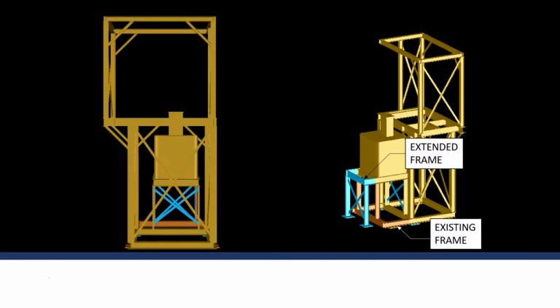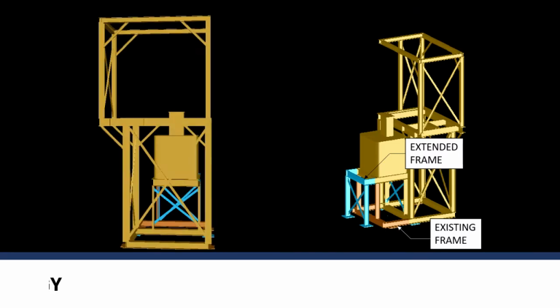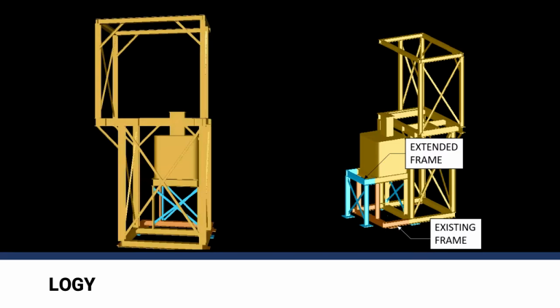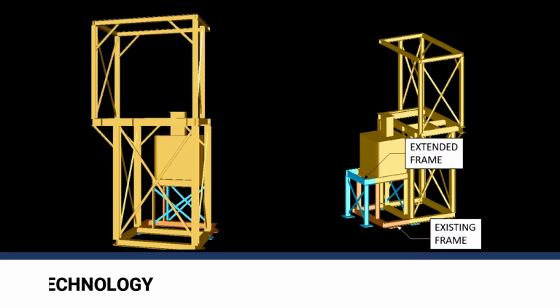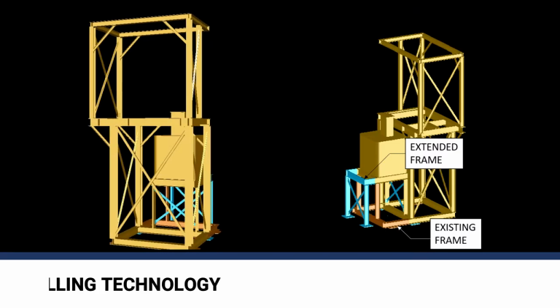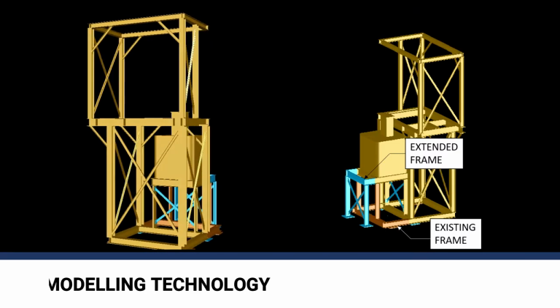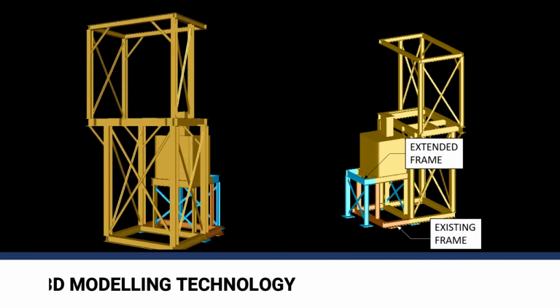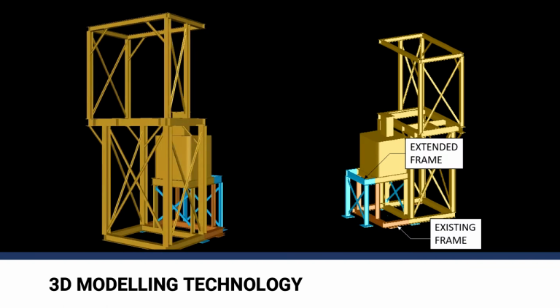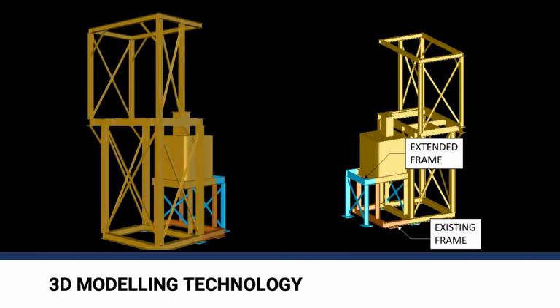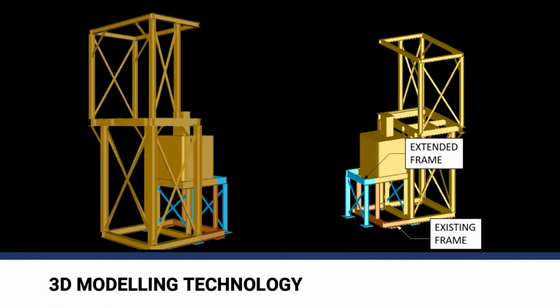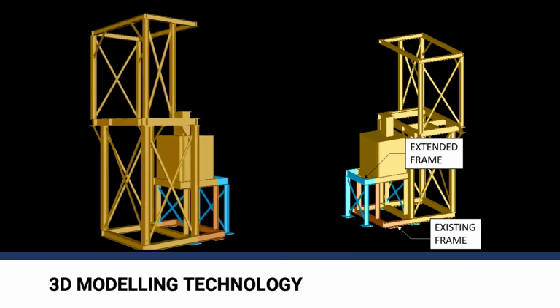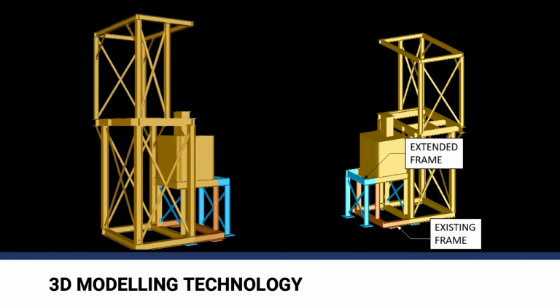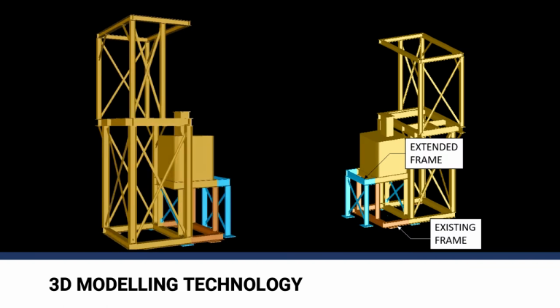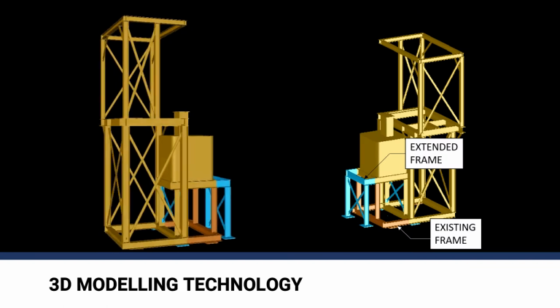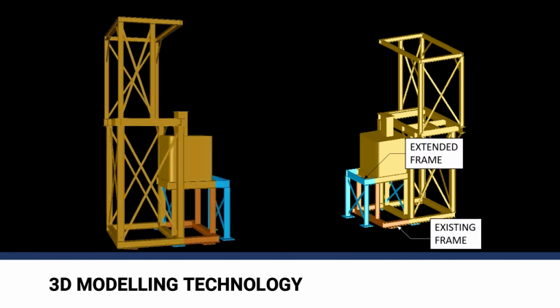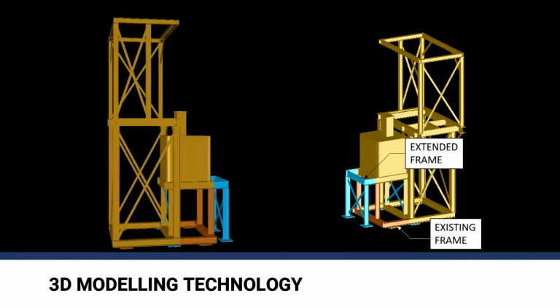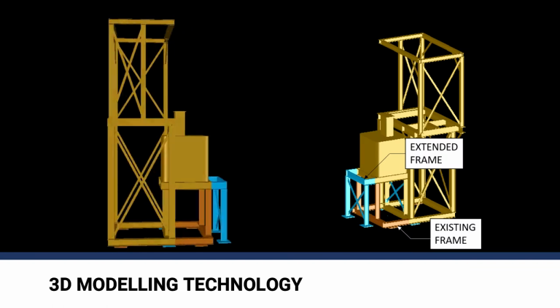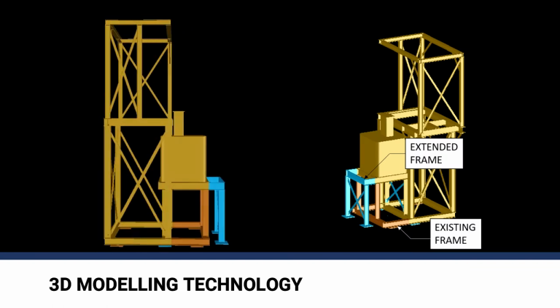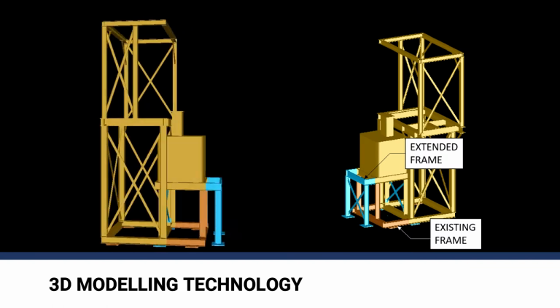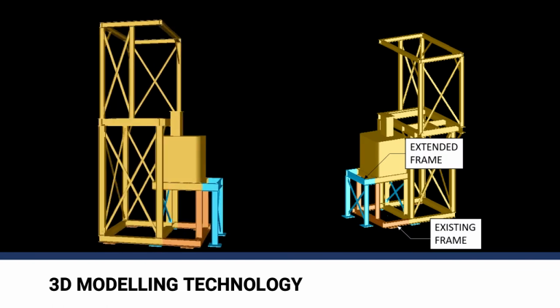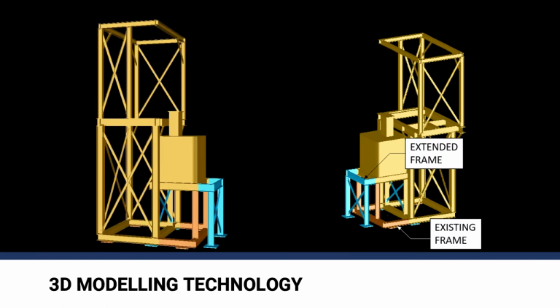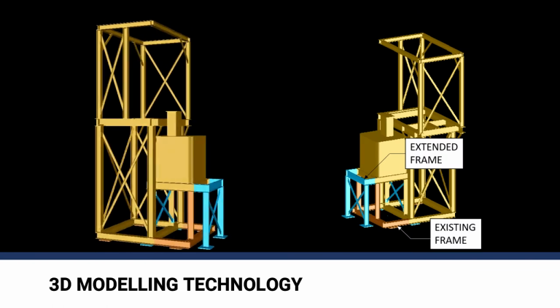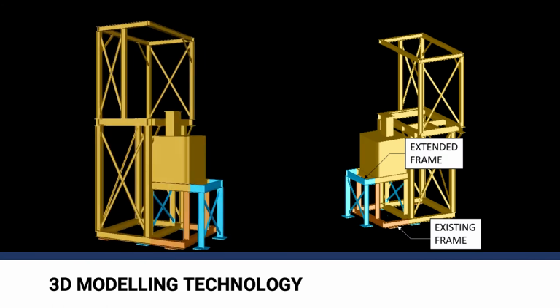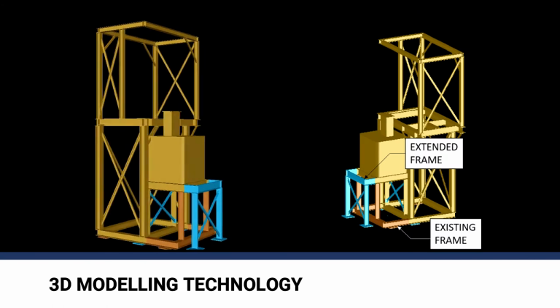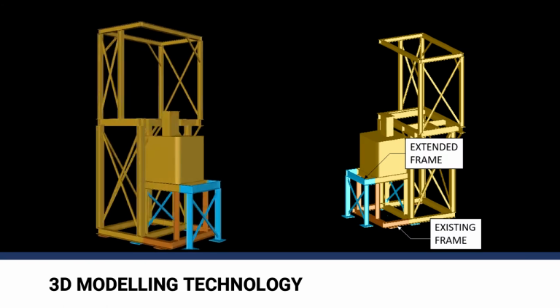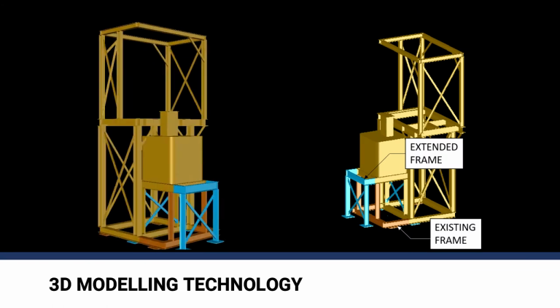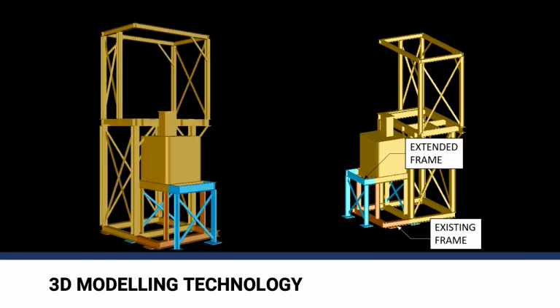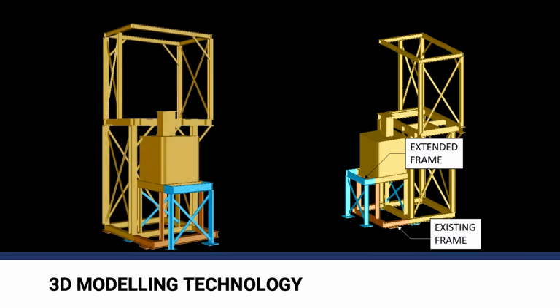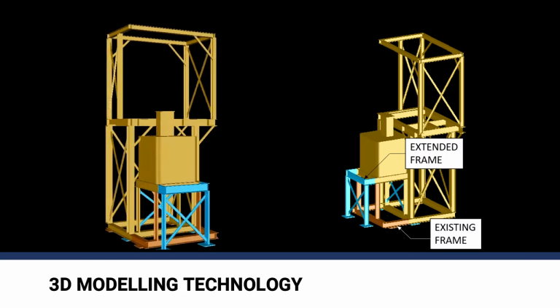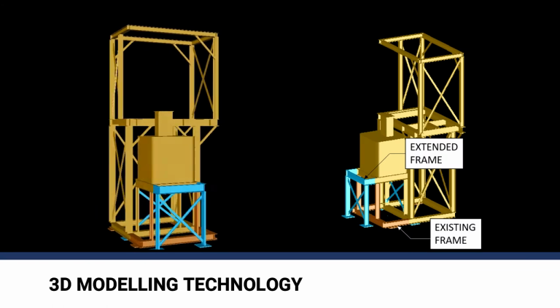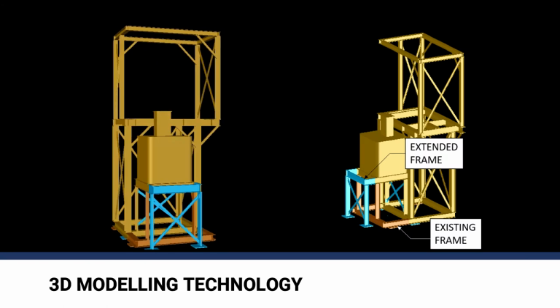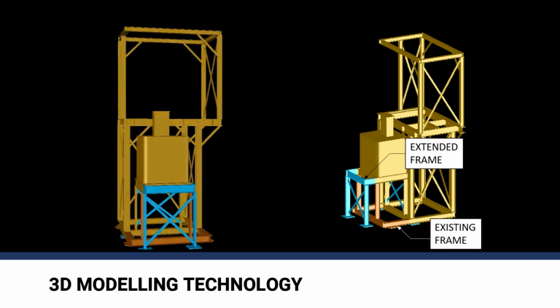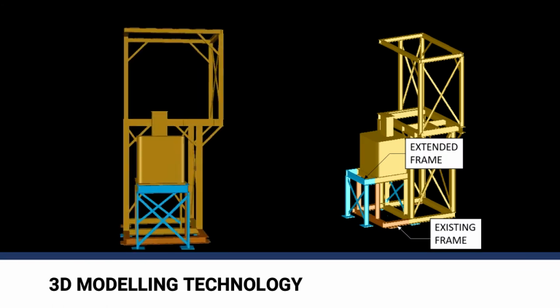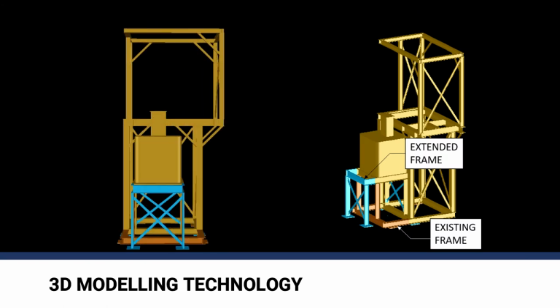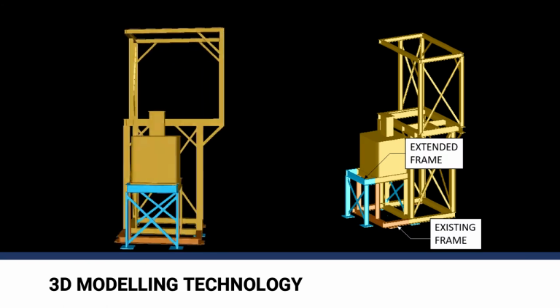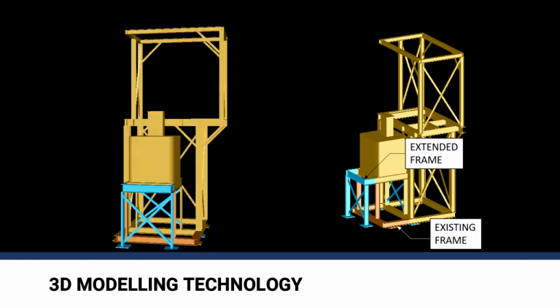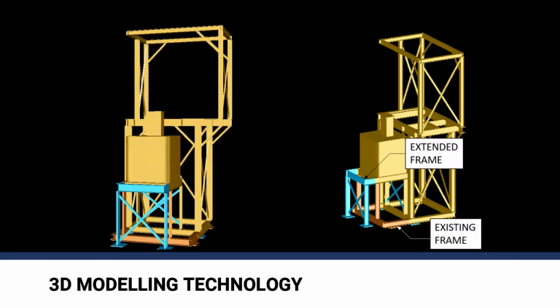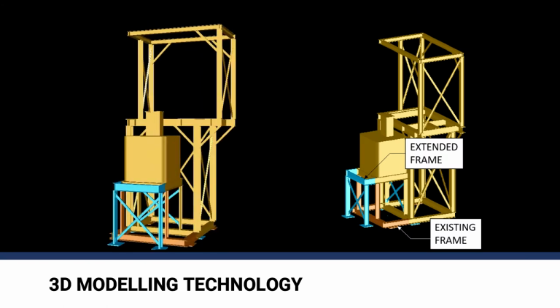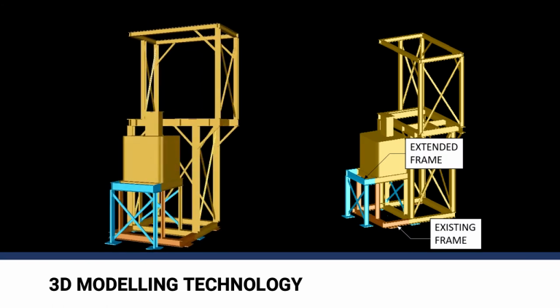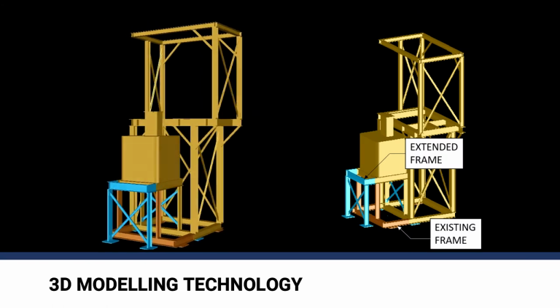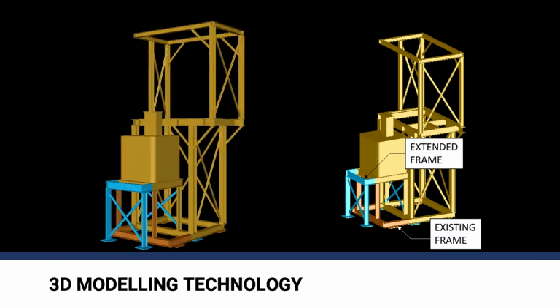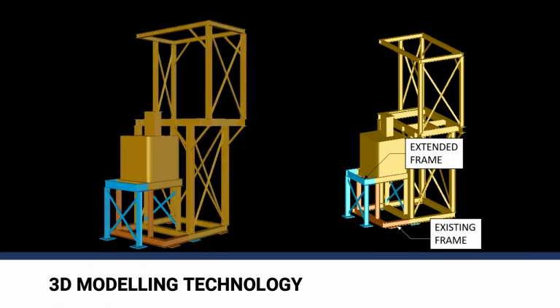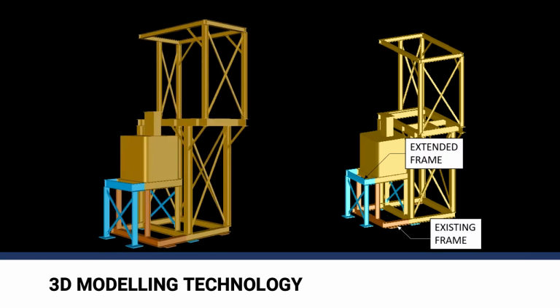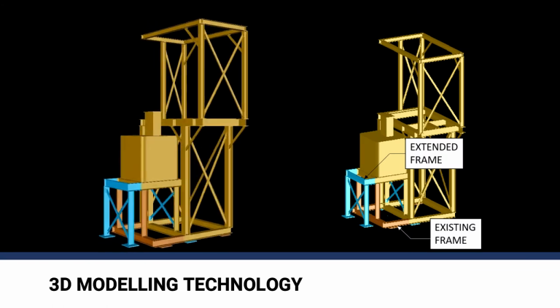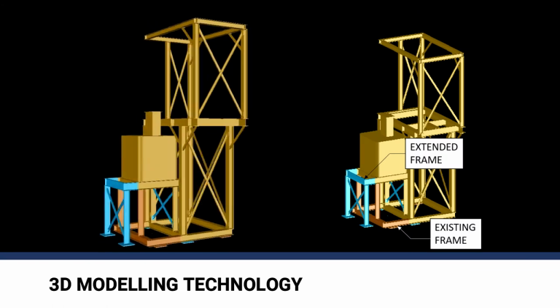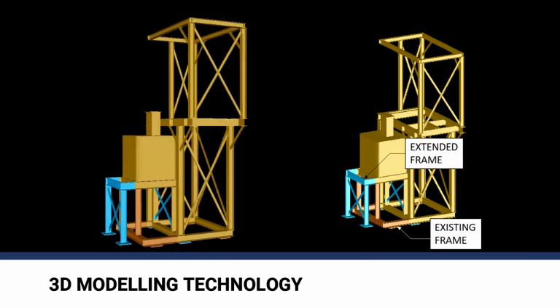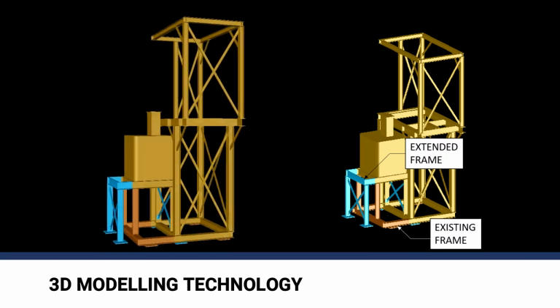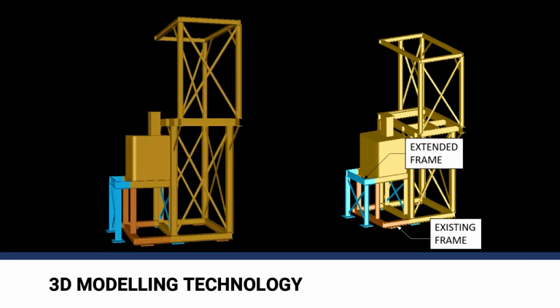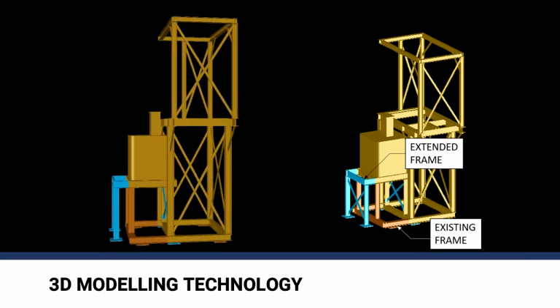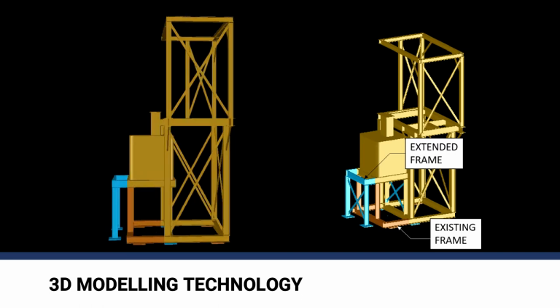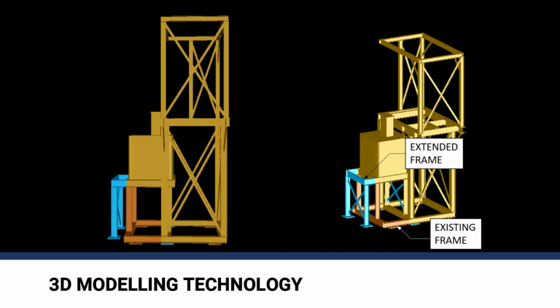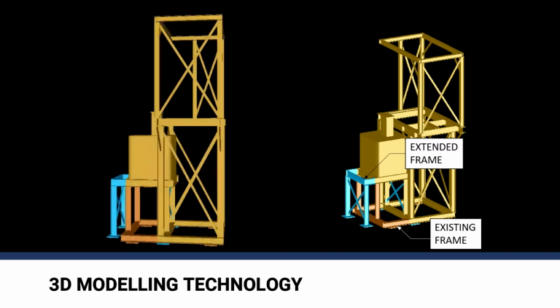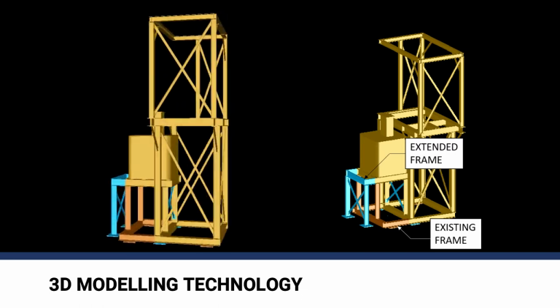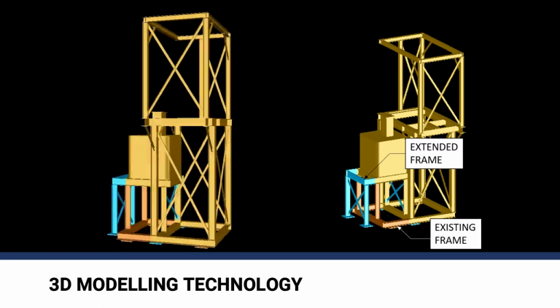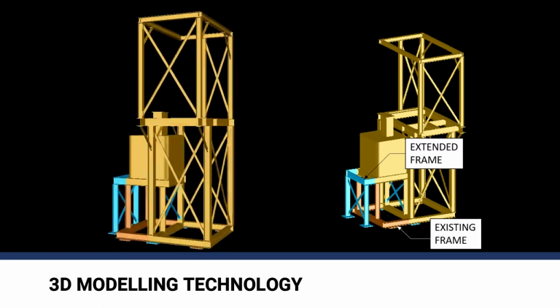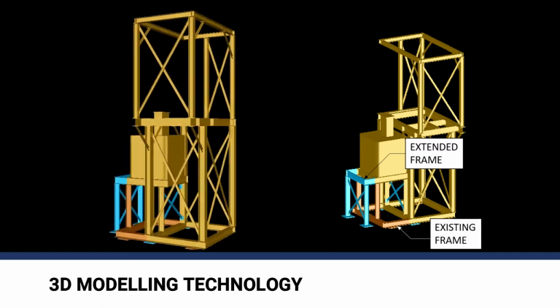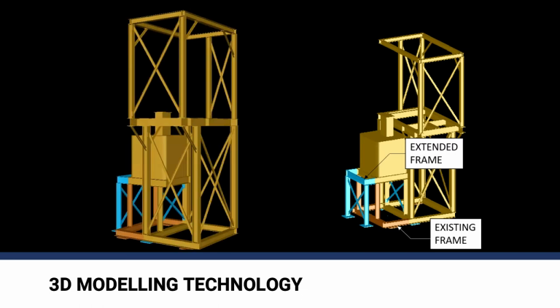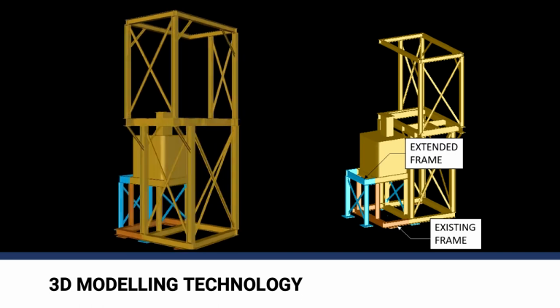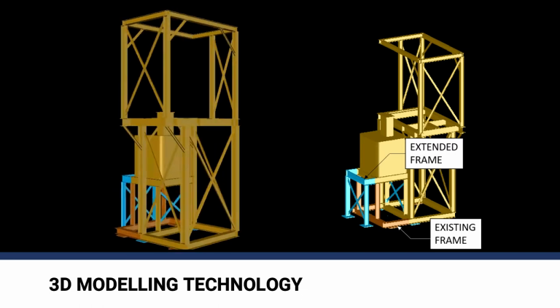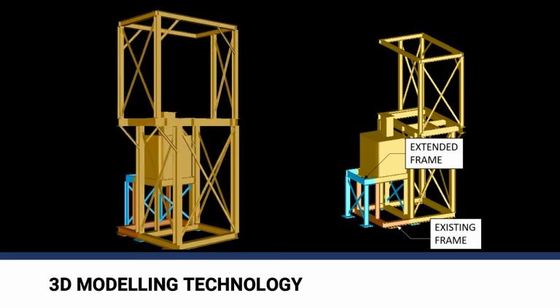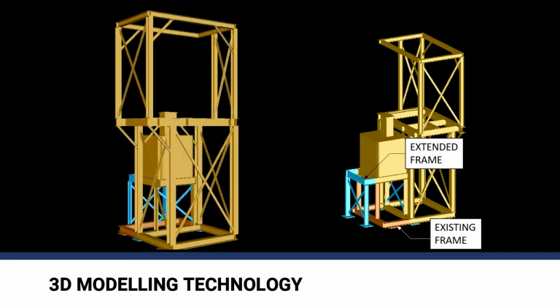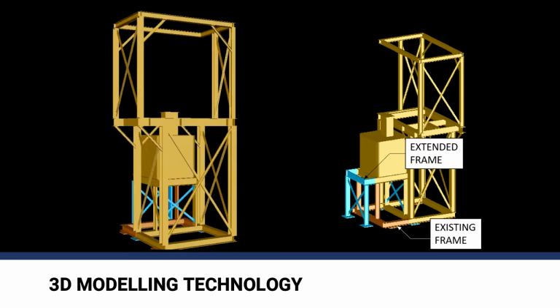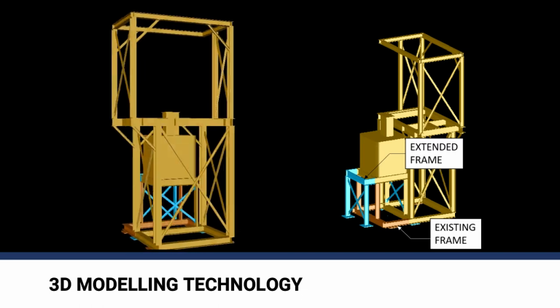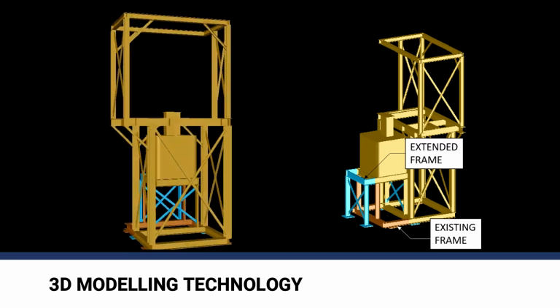3D modeling was used to design and modify the existing frames. This allows for detailed mechanical design and spatial auditing.